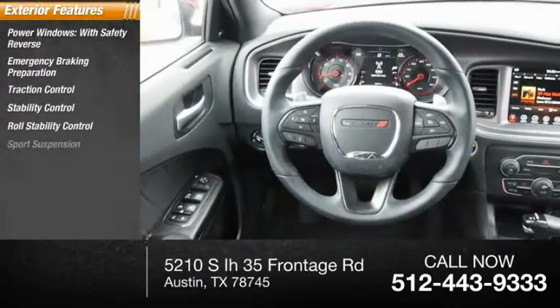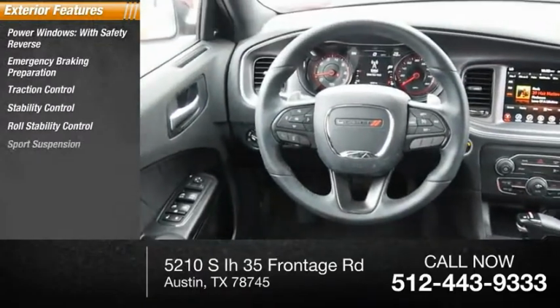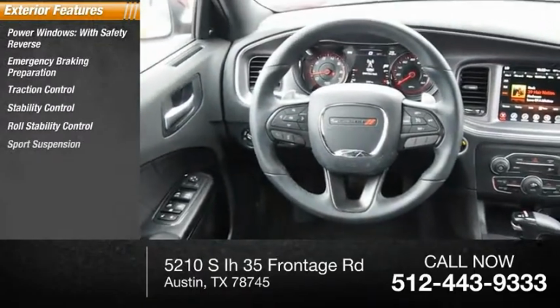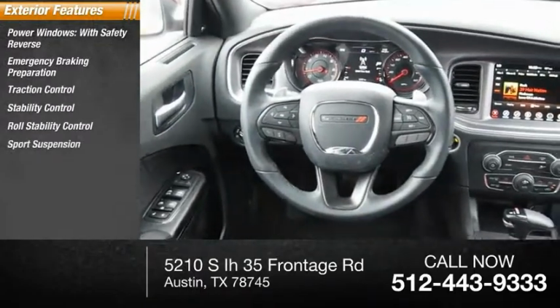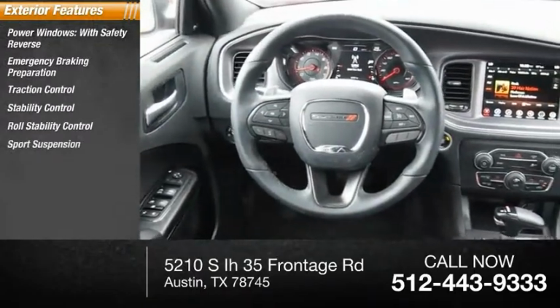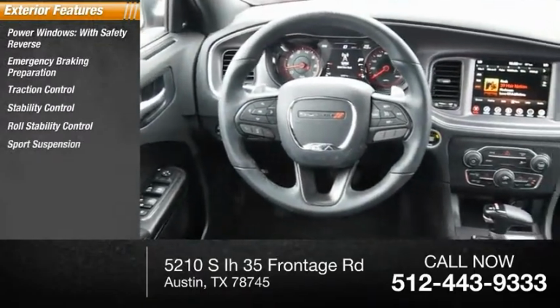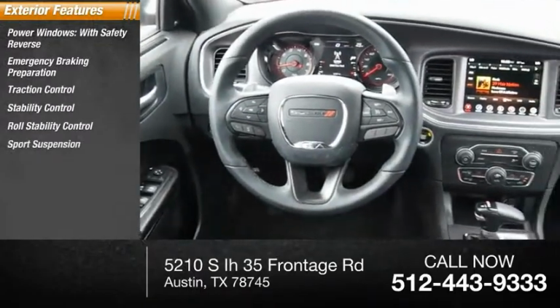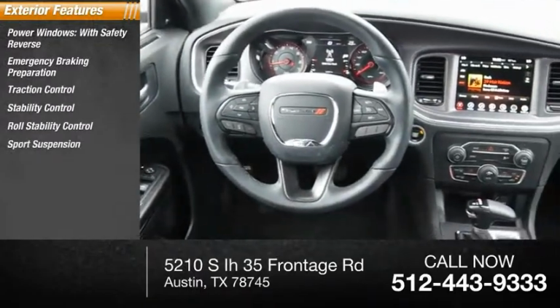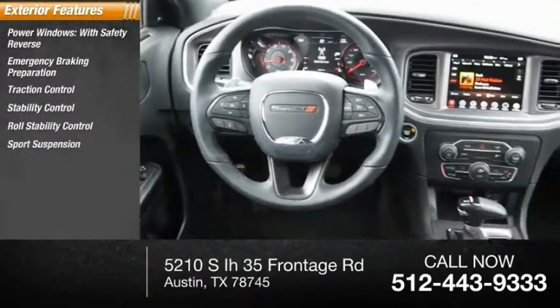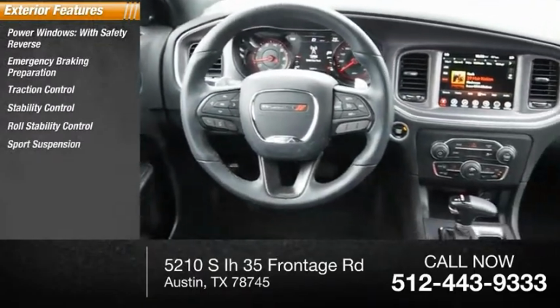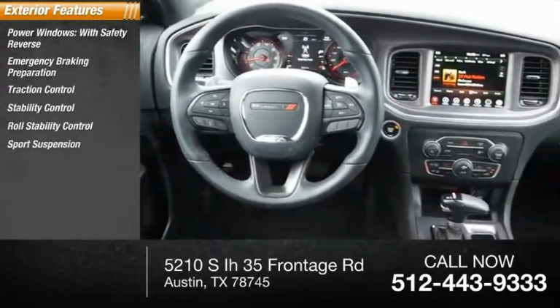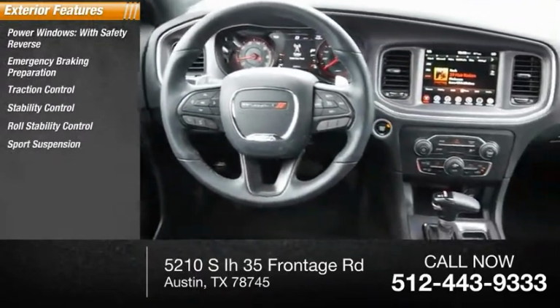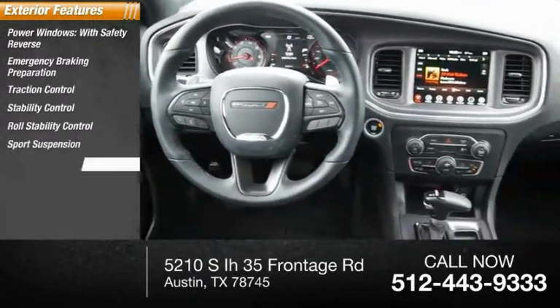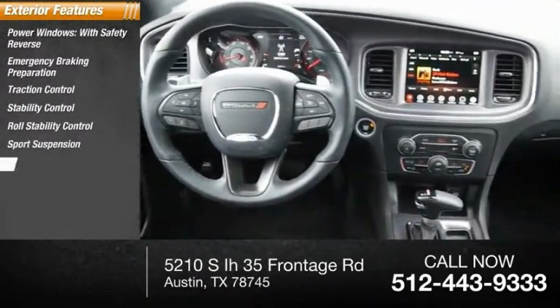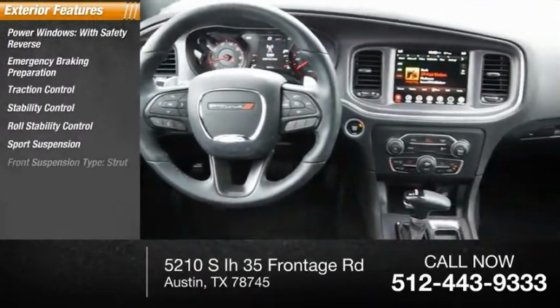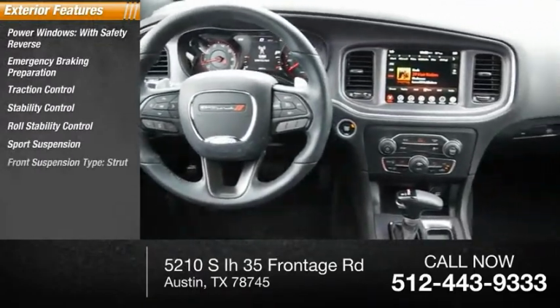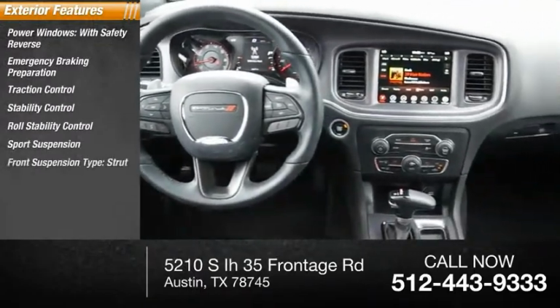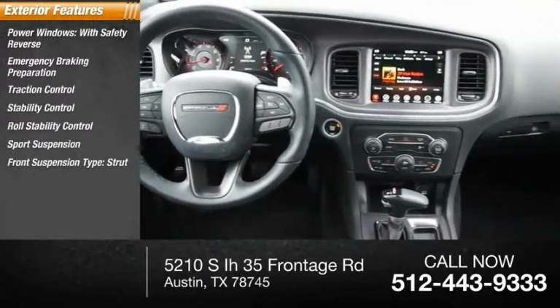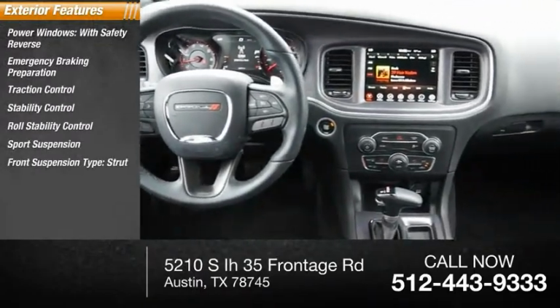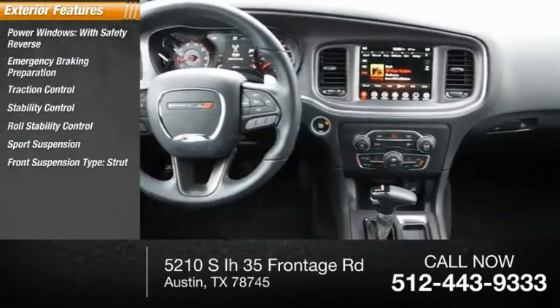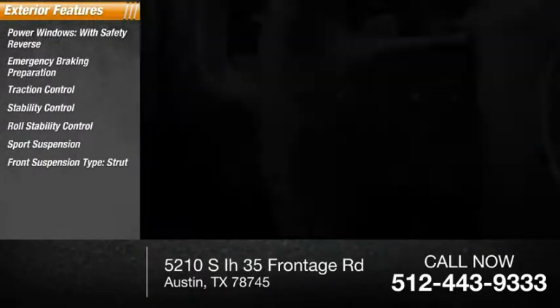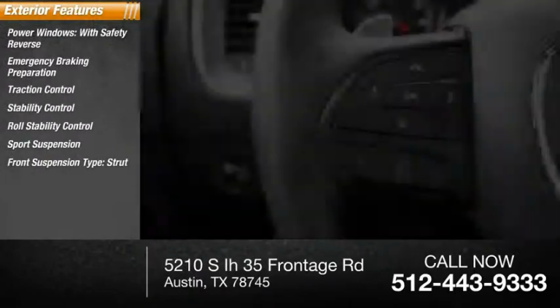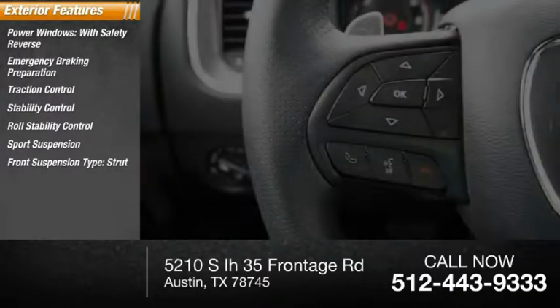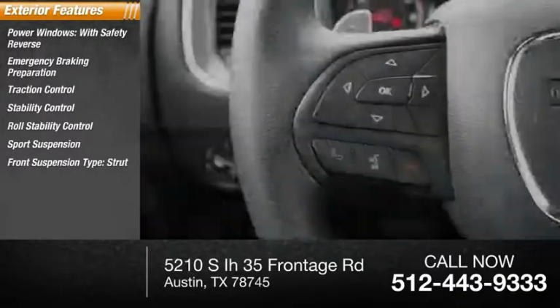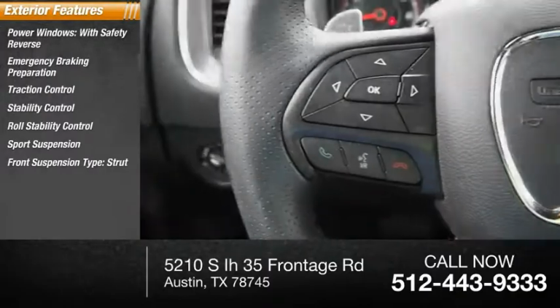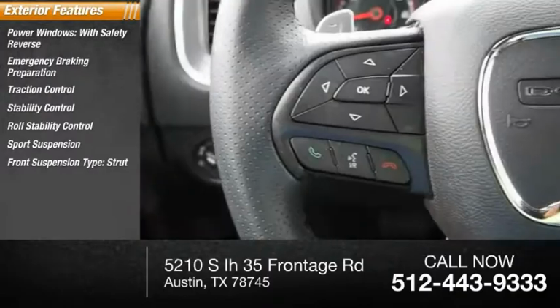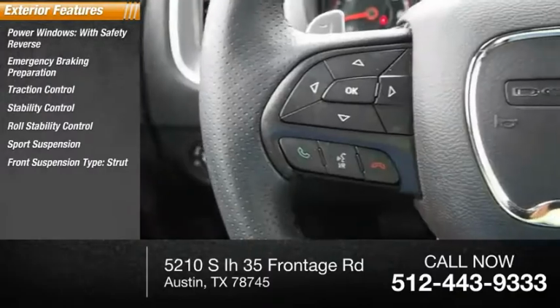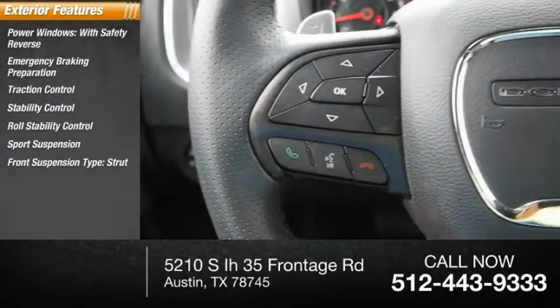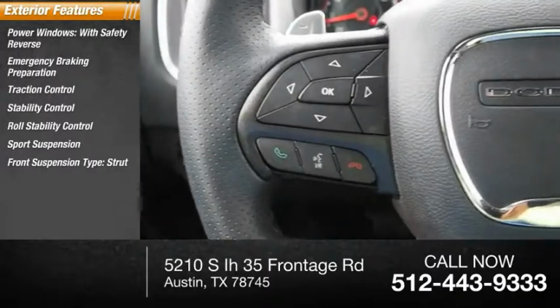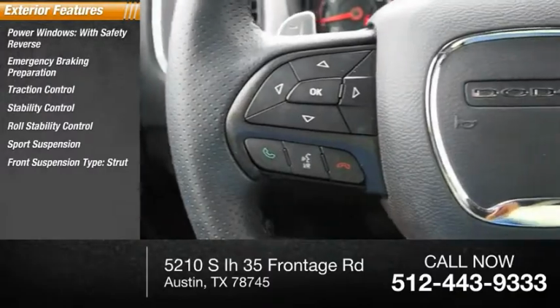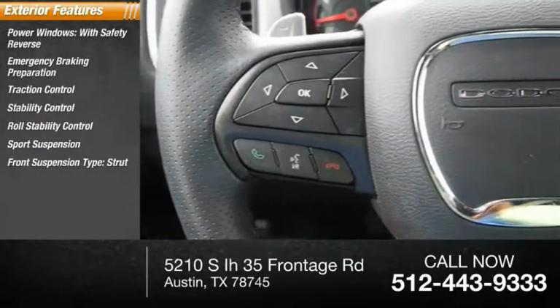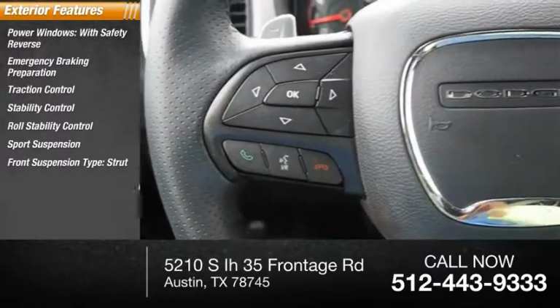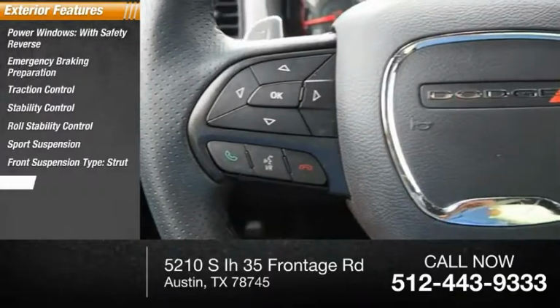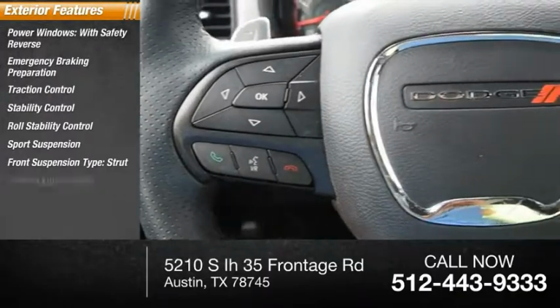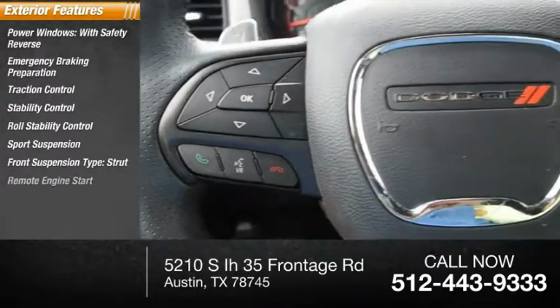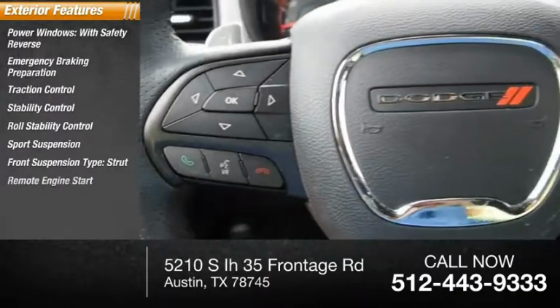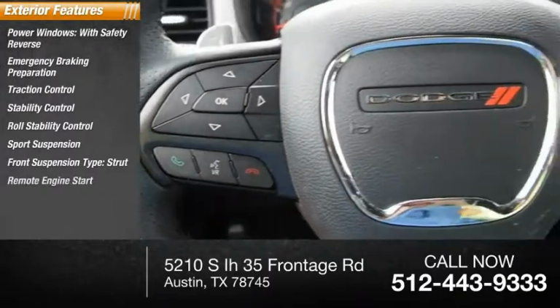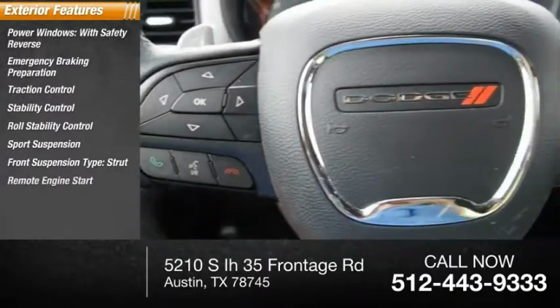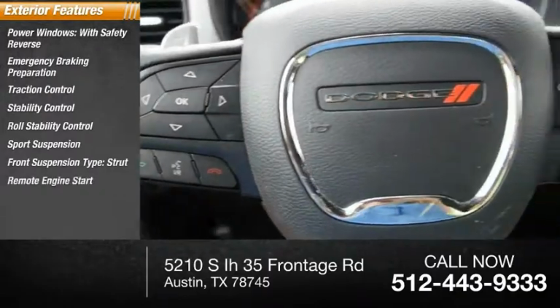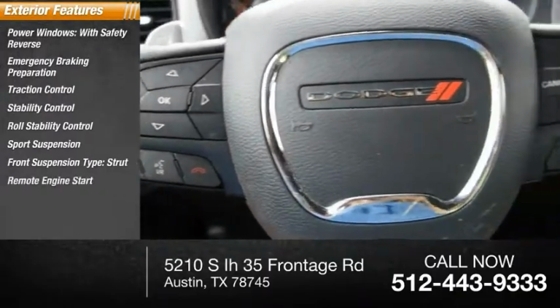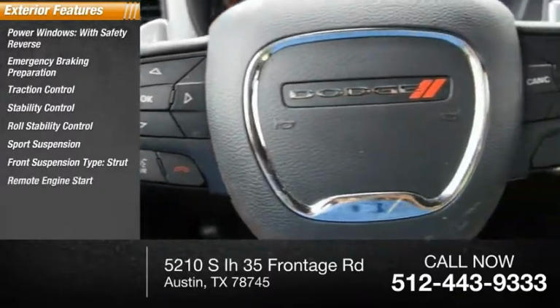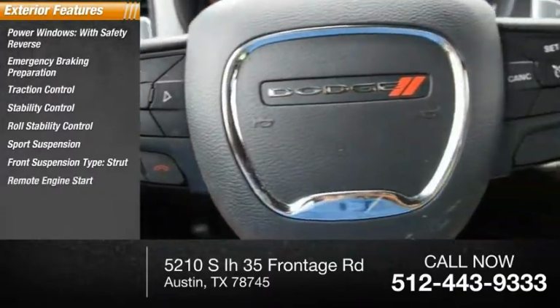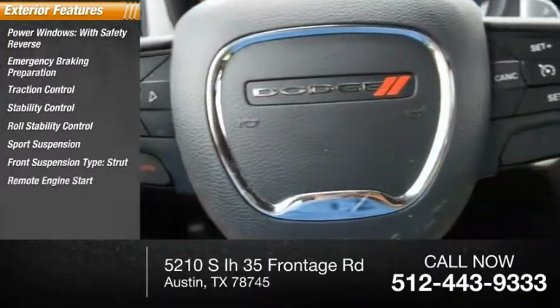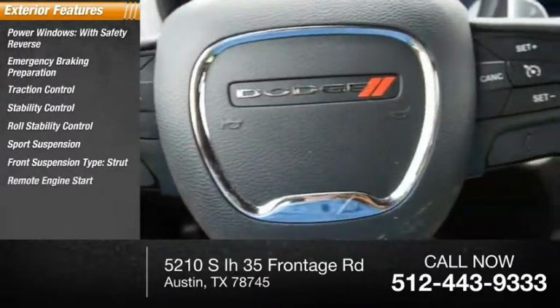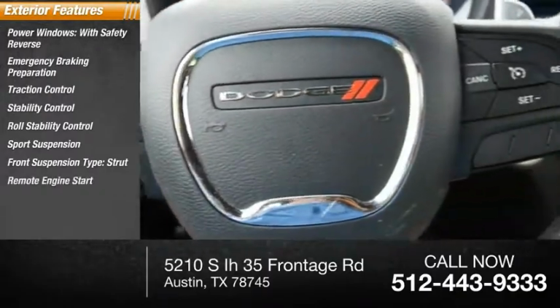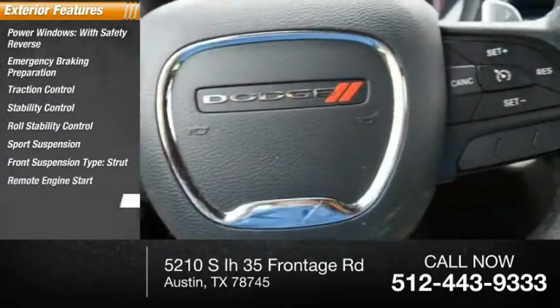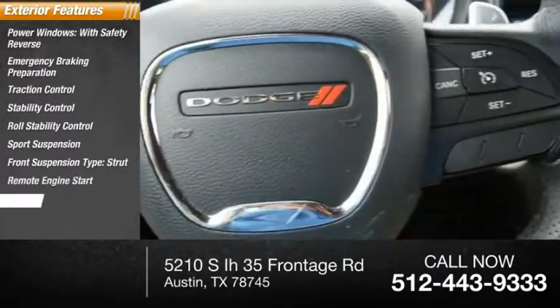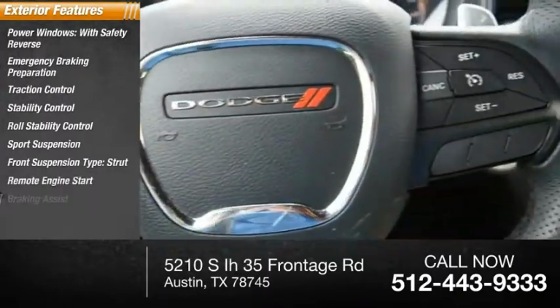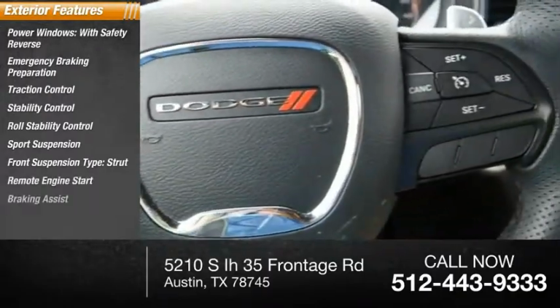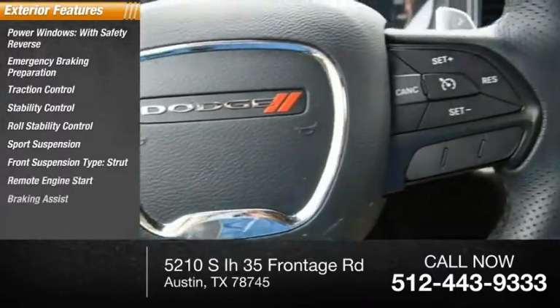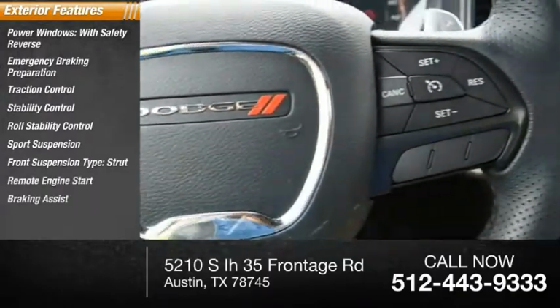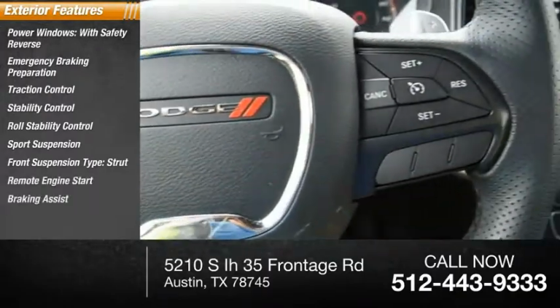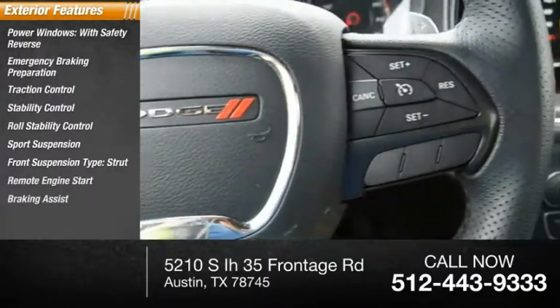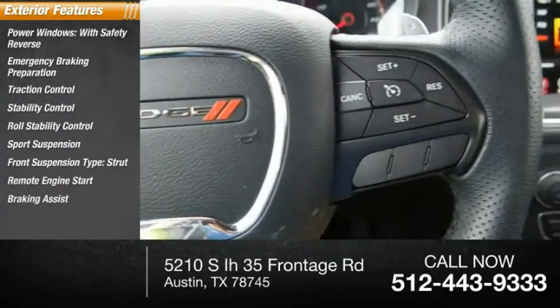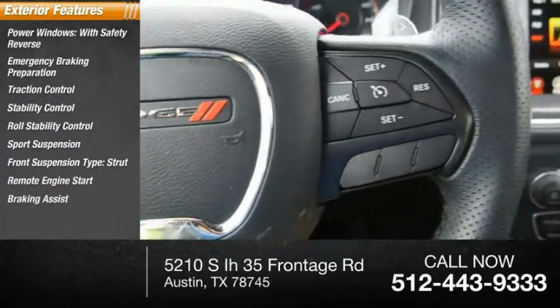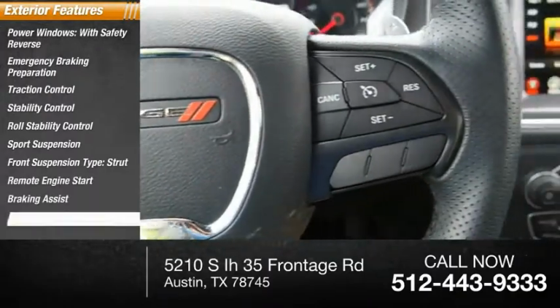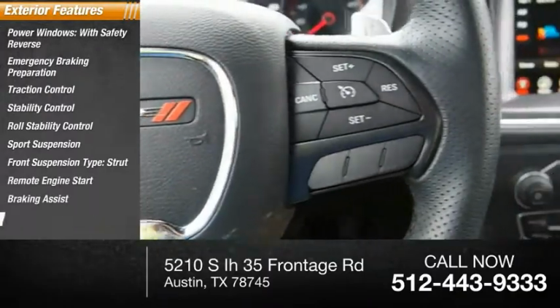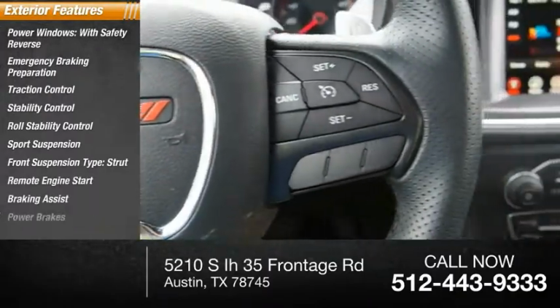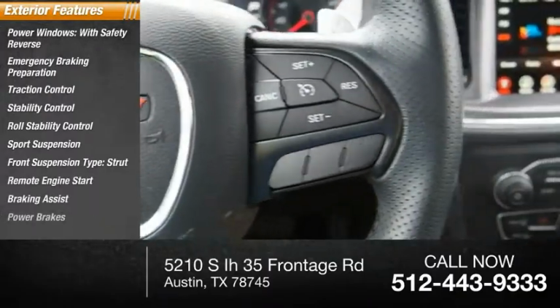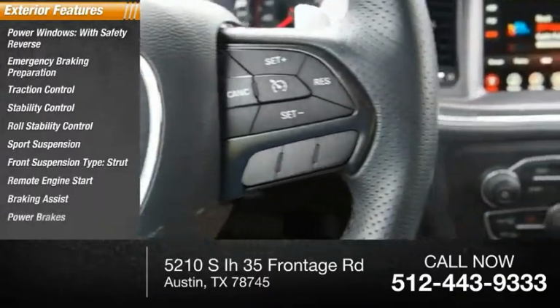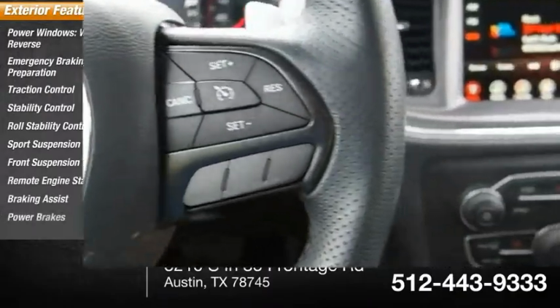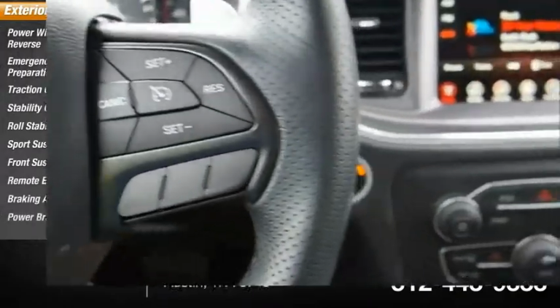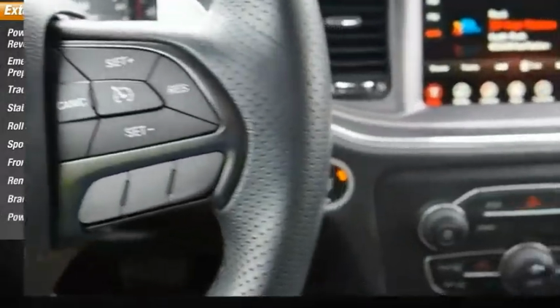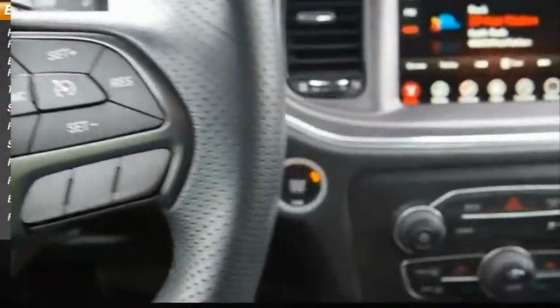Sport suspension. Front suspension type: strut. Remote engine start. Braking assist. Power brakes.